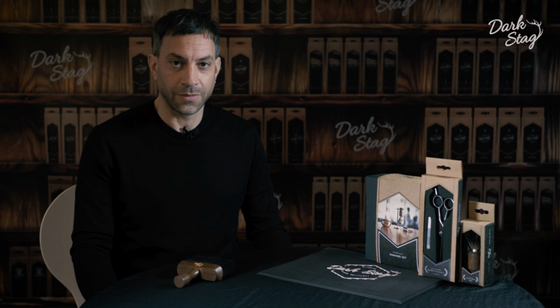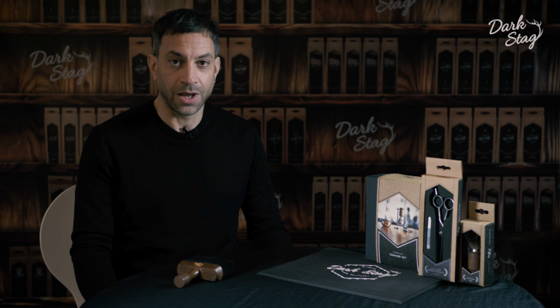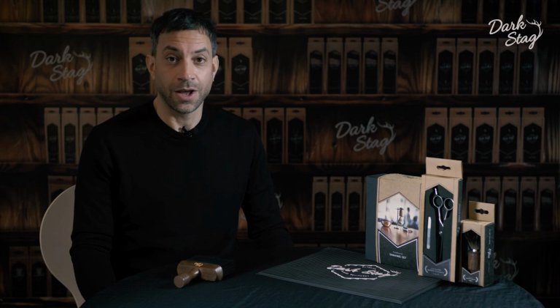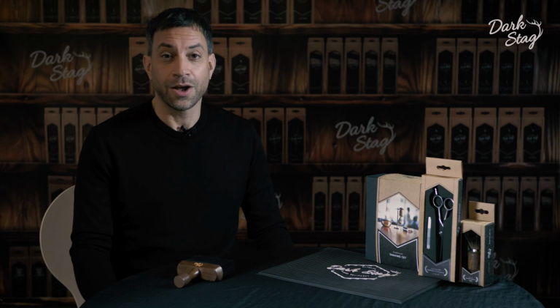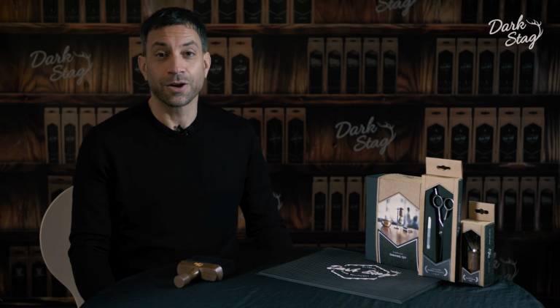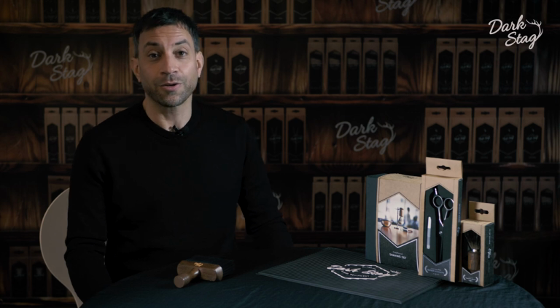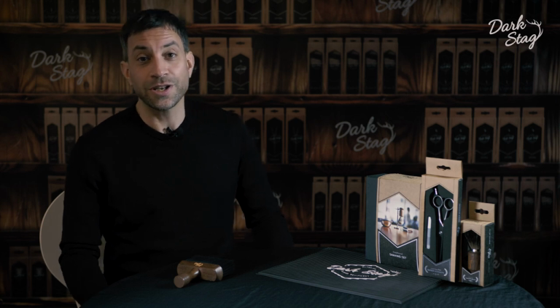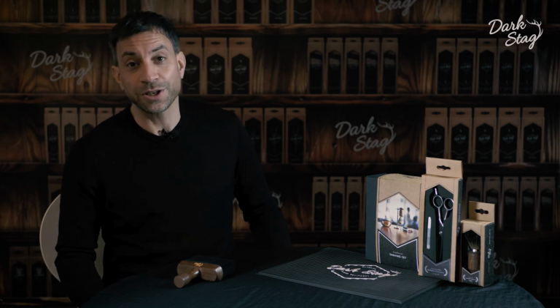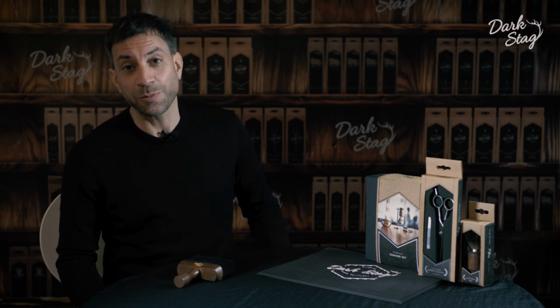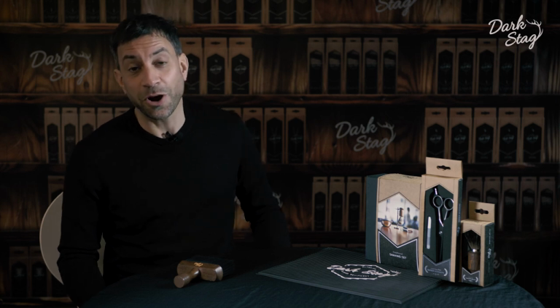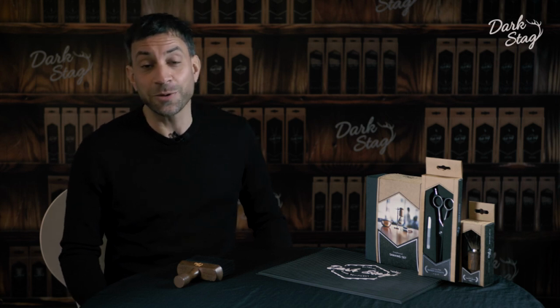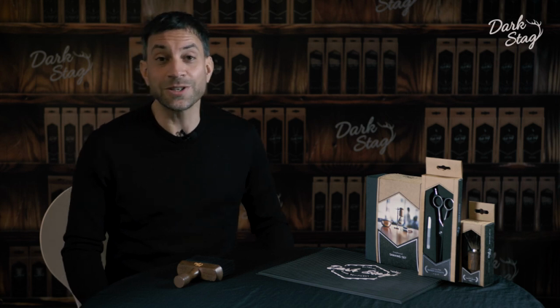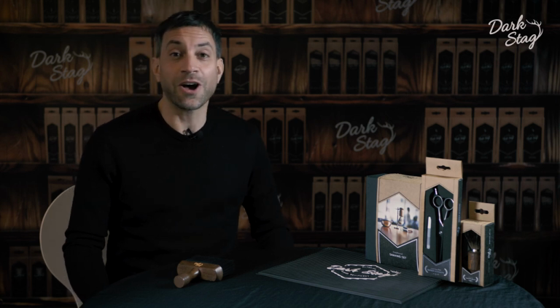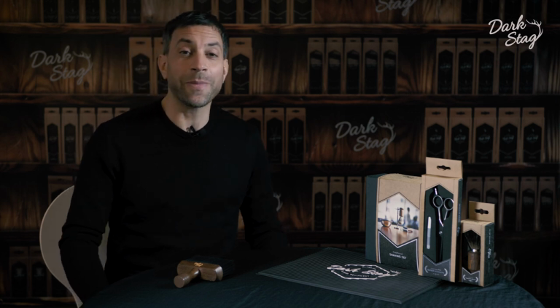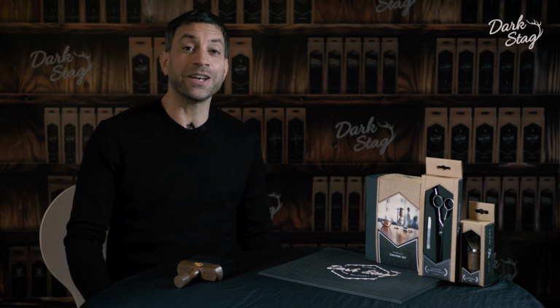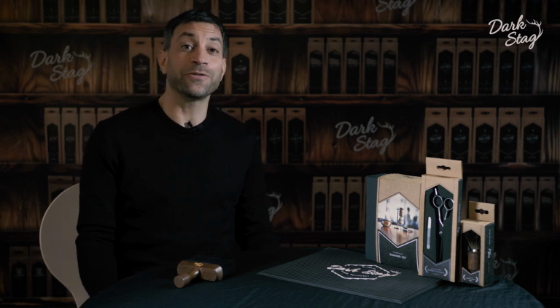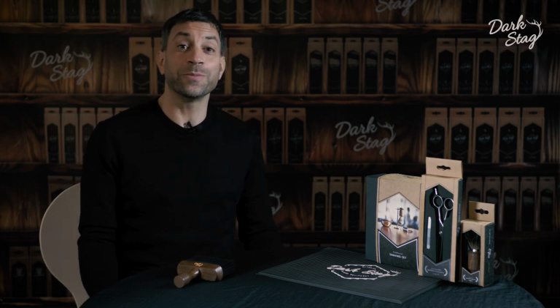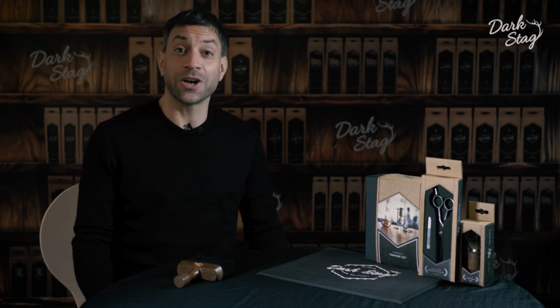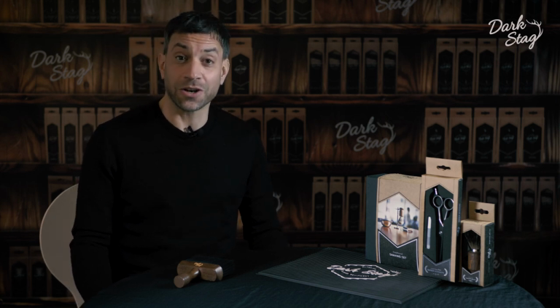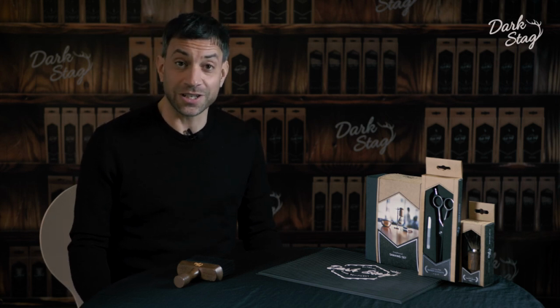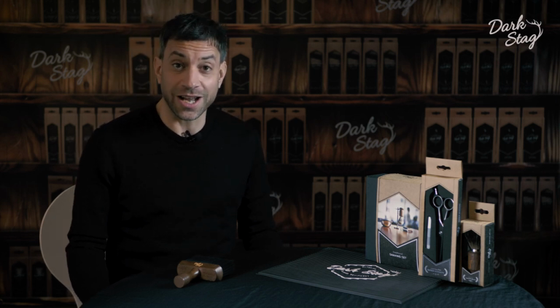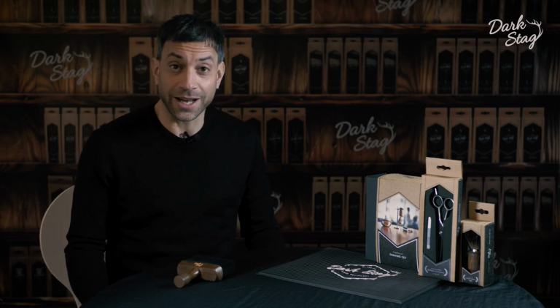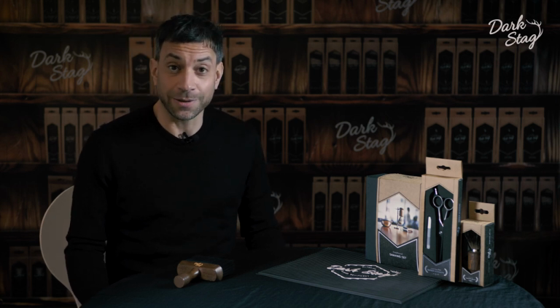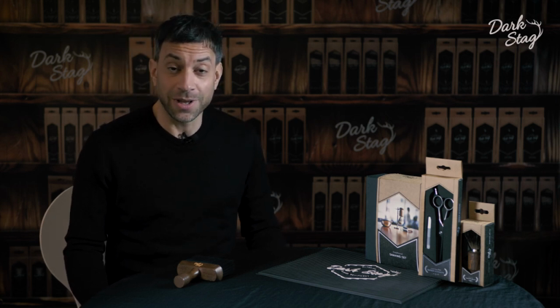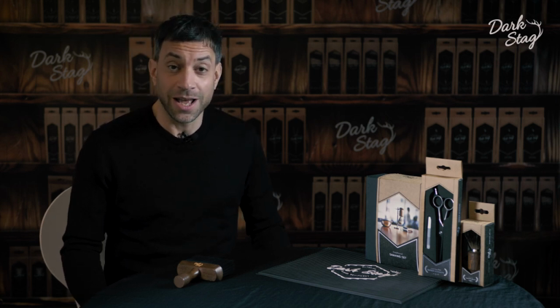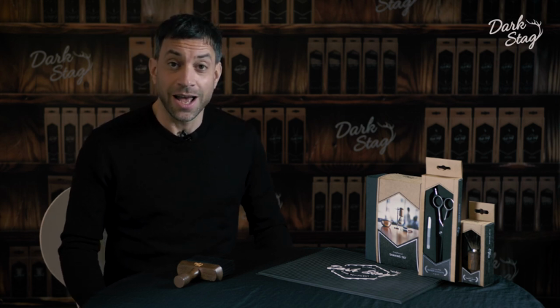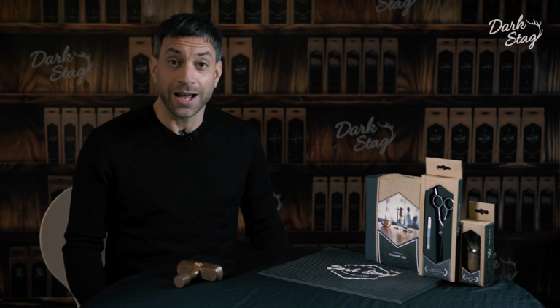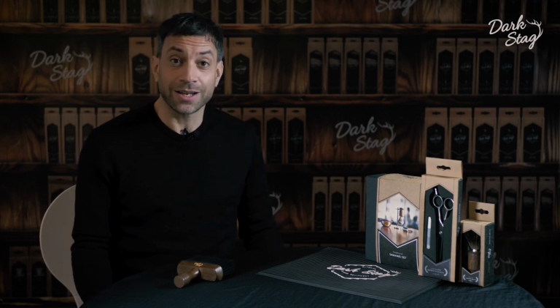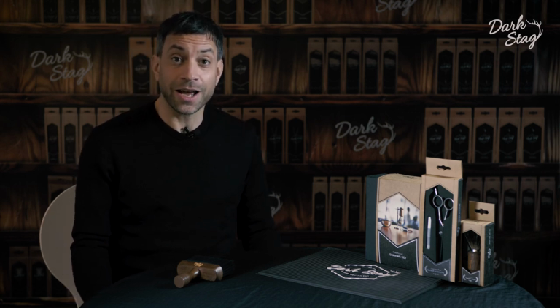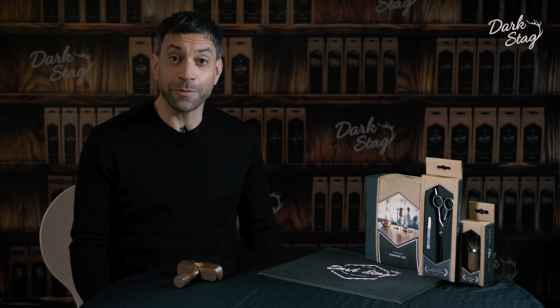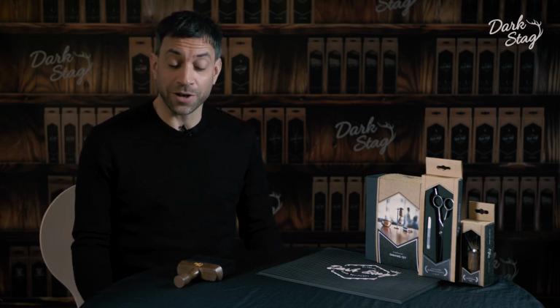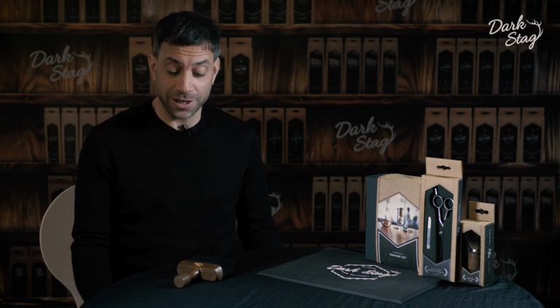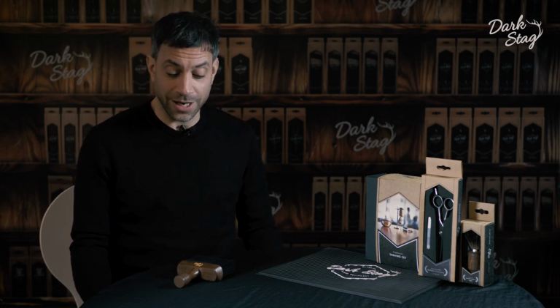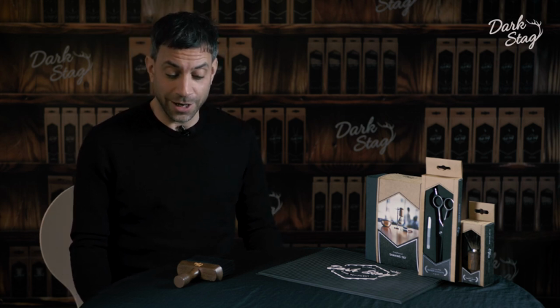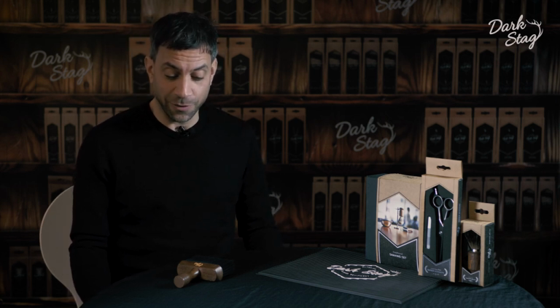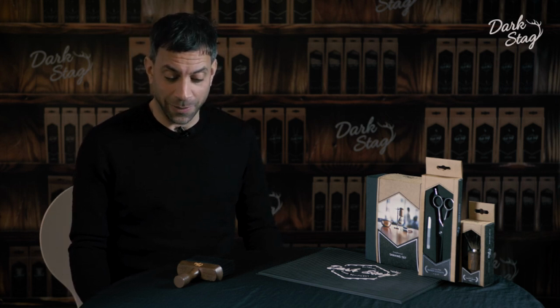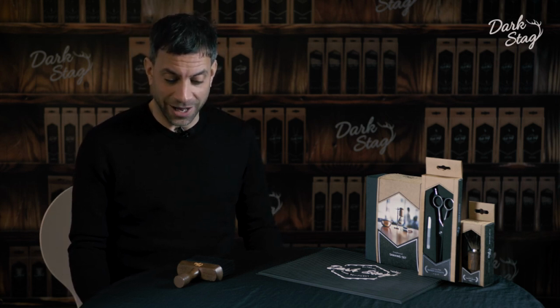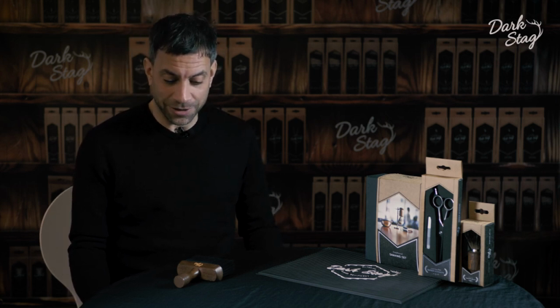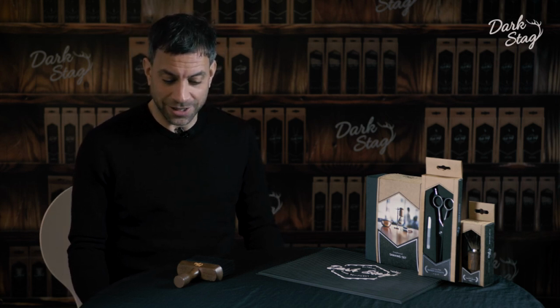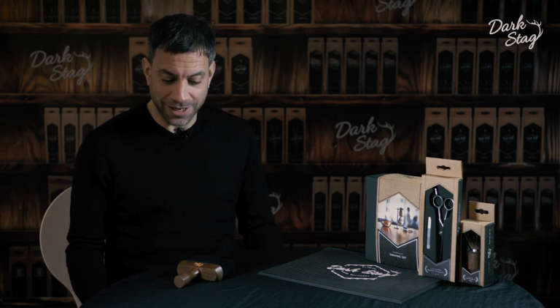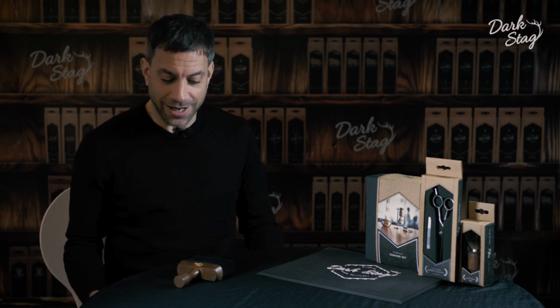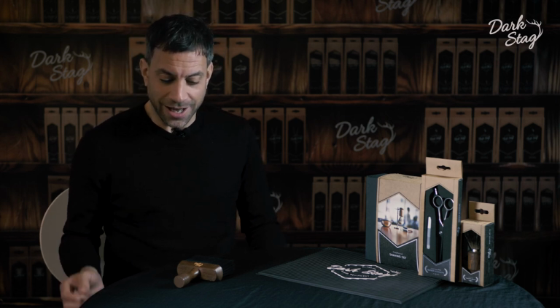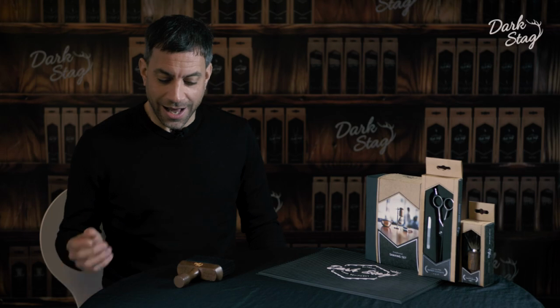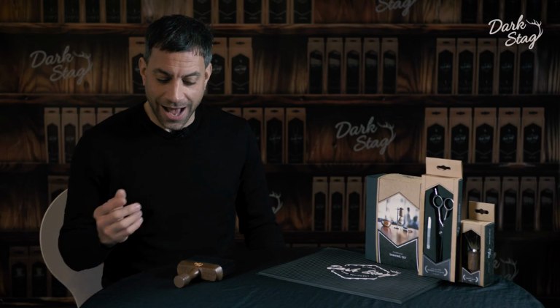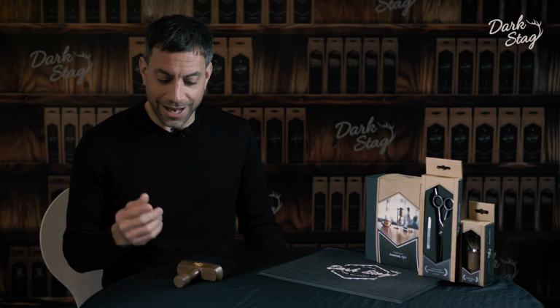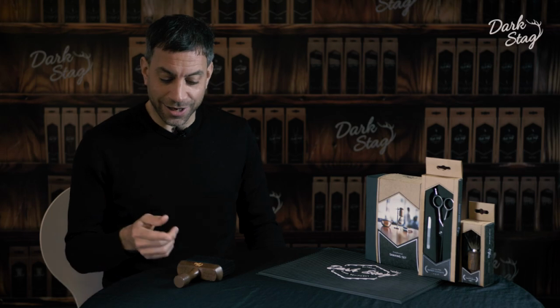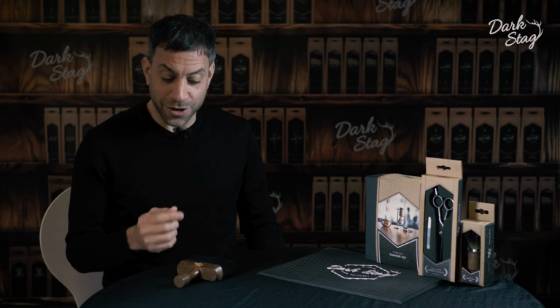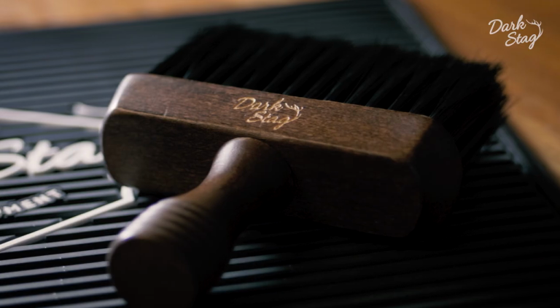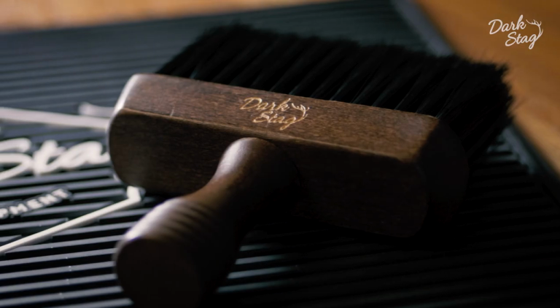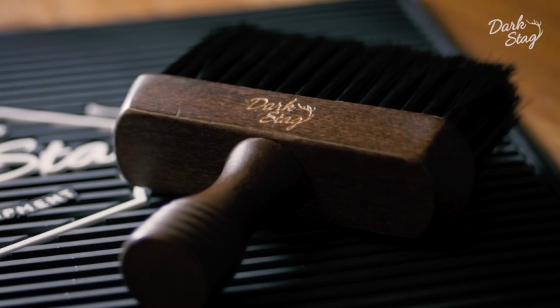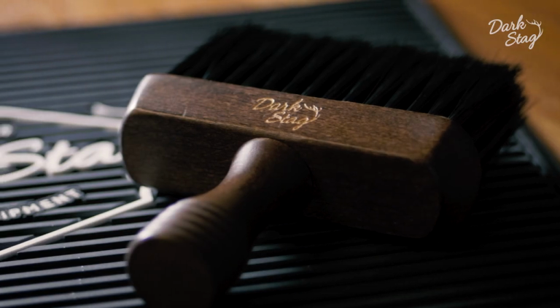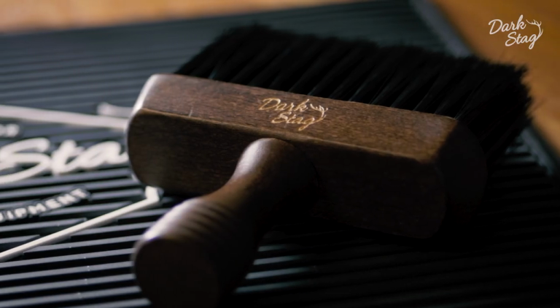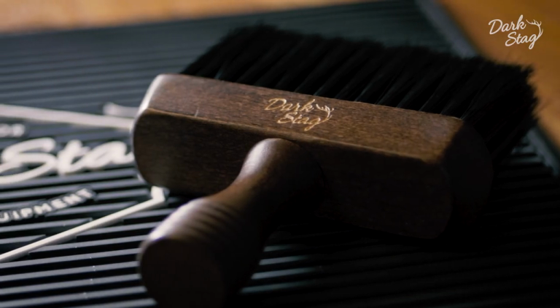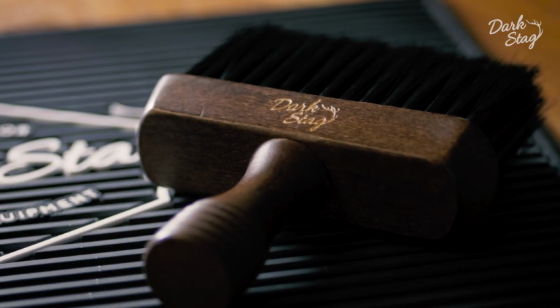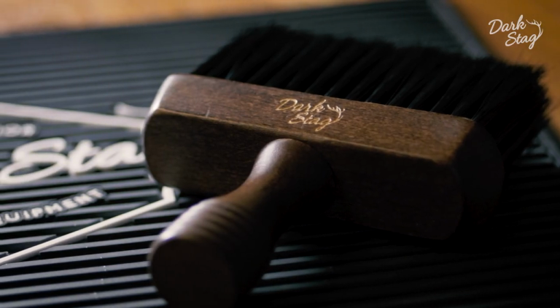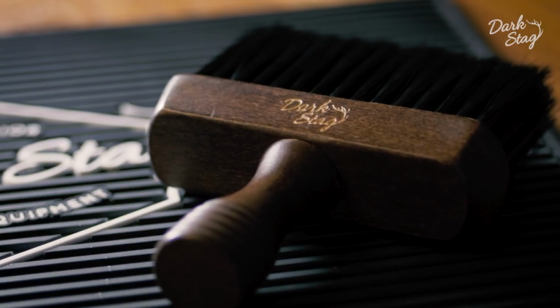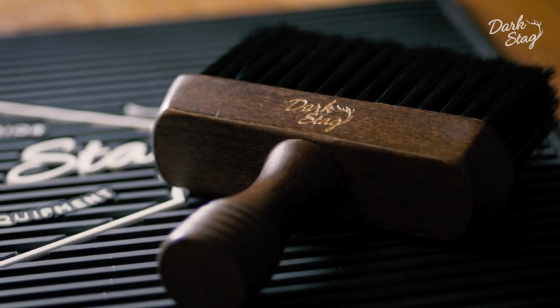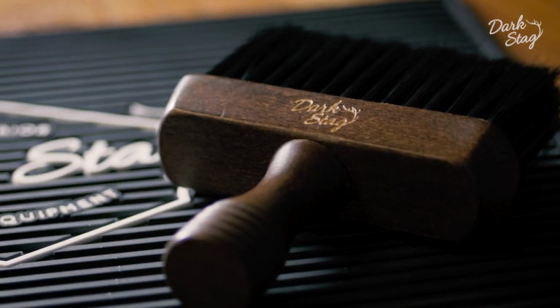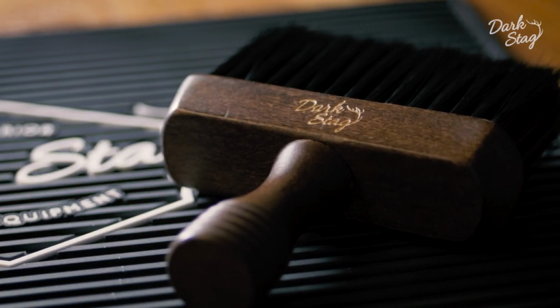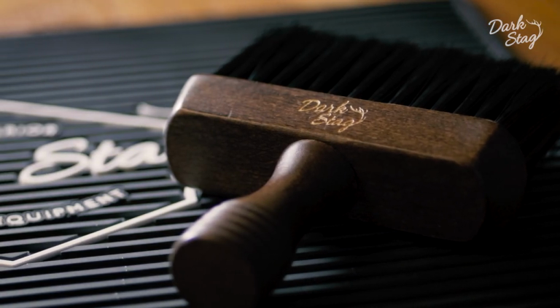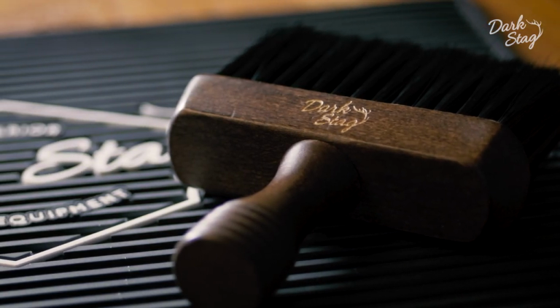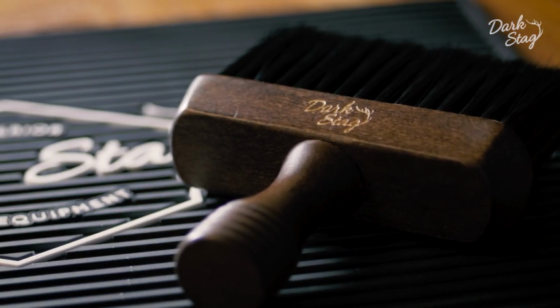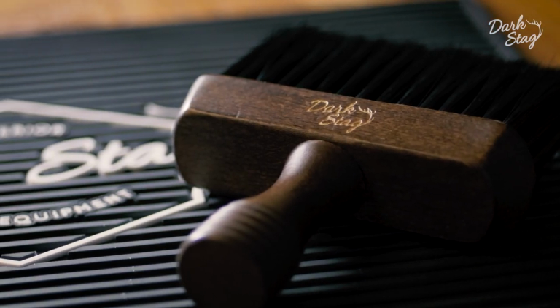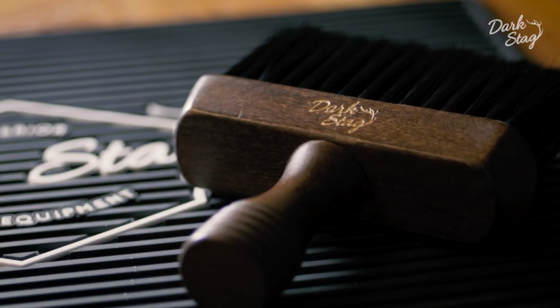Greetings barbers. I'm Andy from Dark Stag and today I'm going to tell you about our new Dark Stag neck brush.